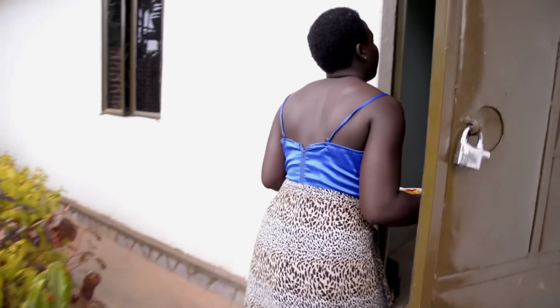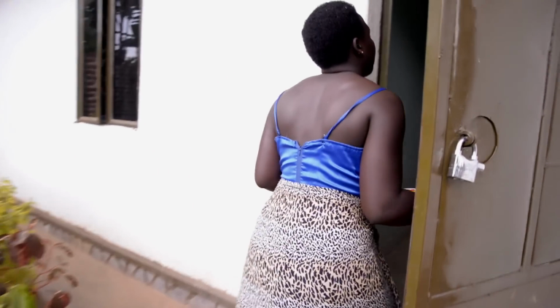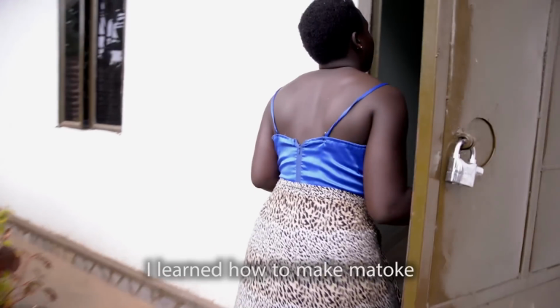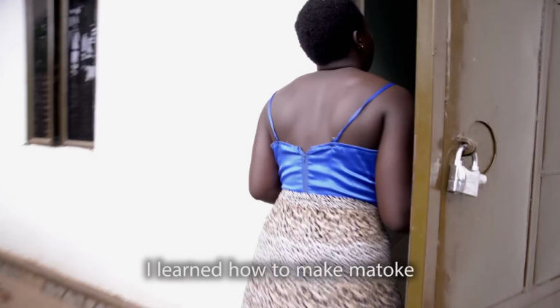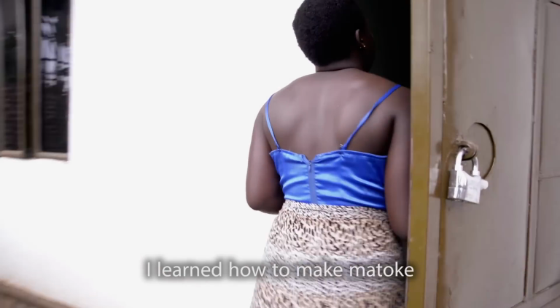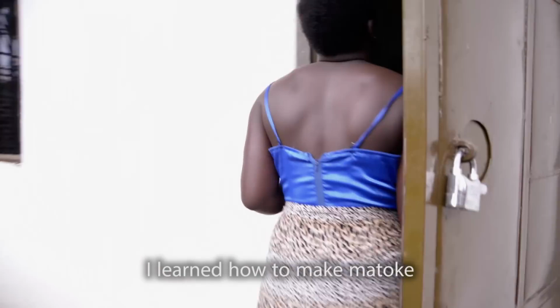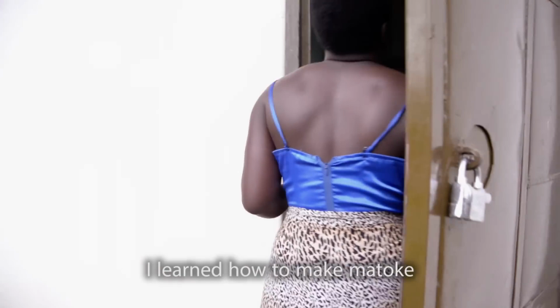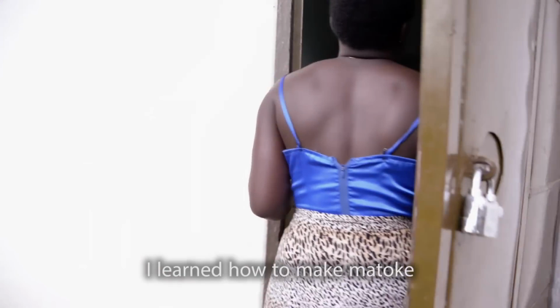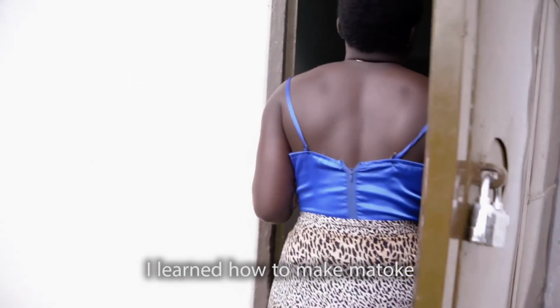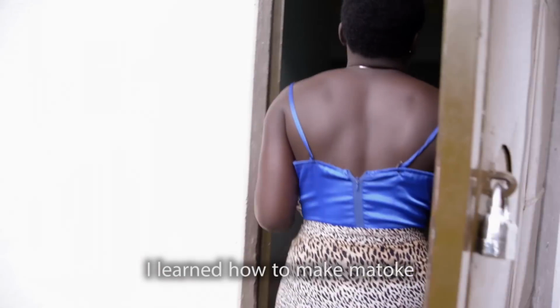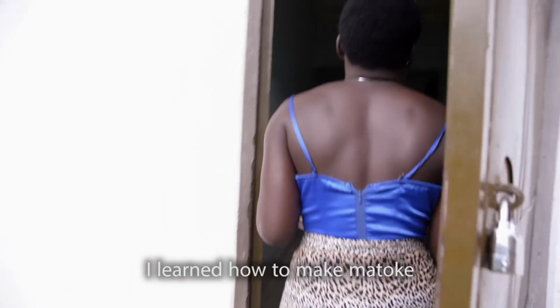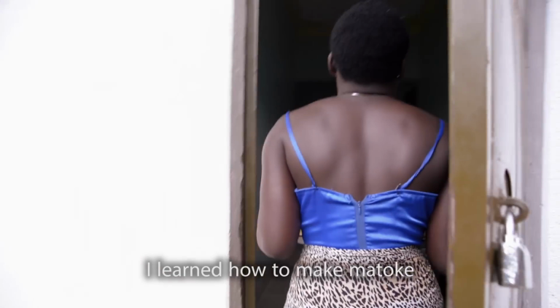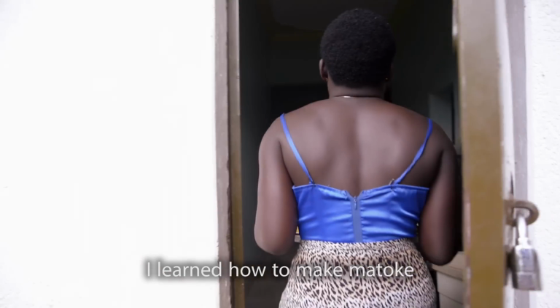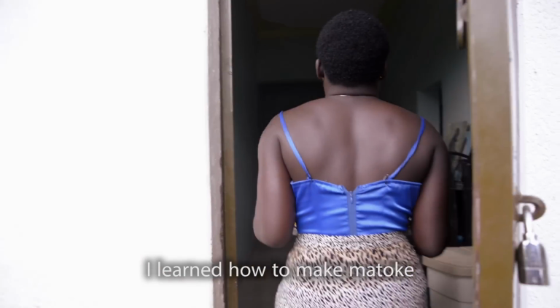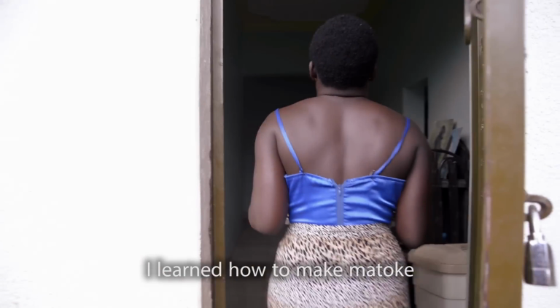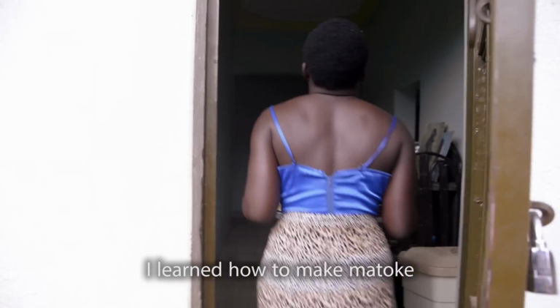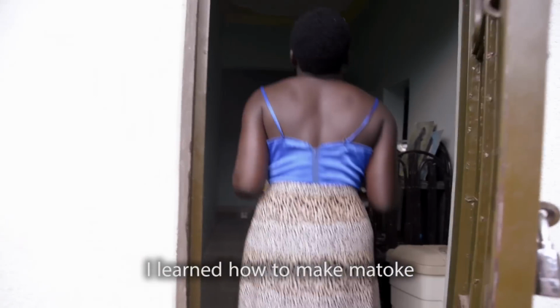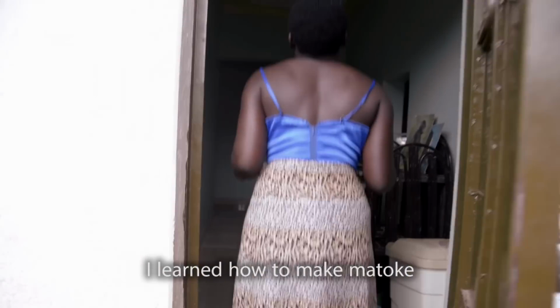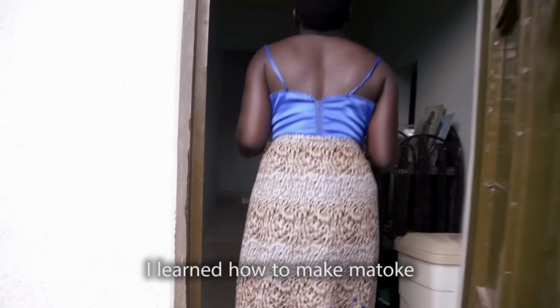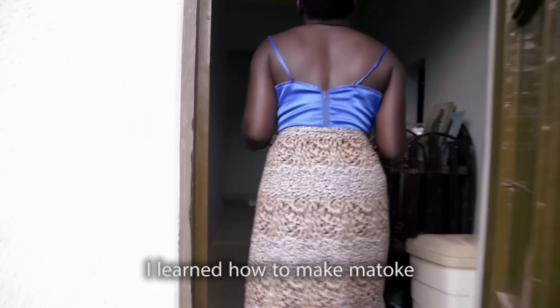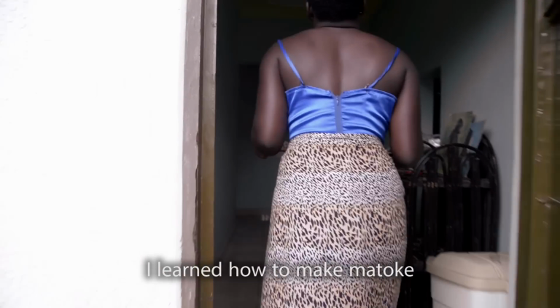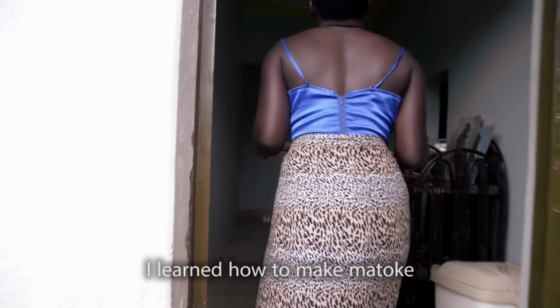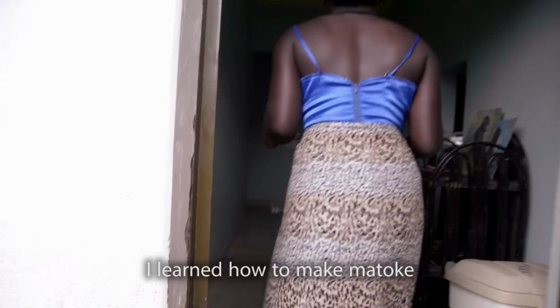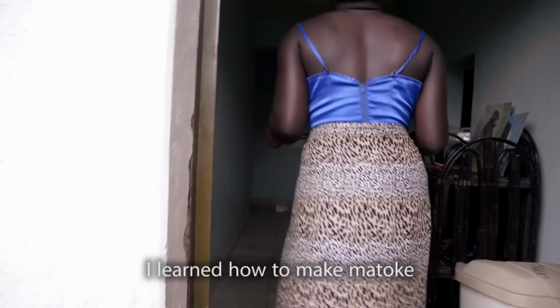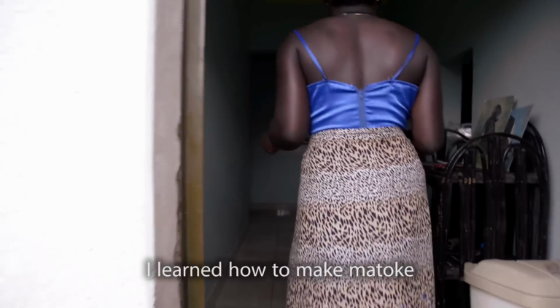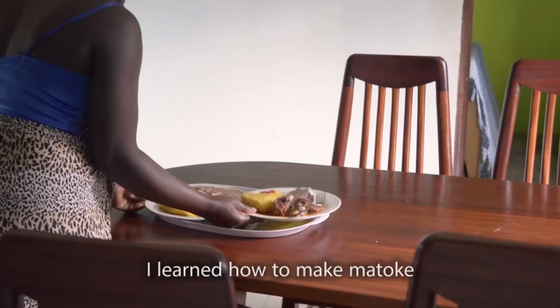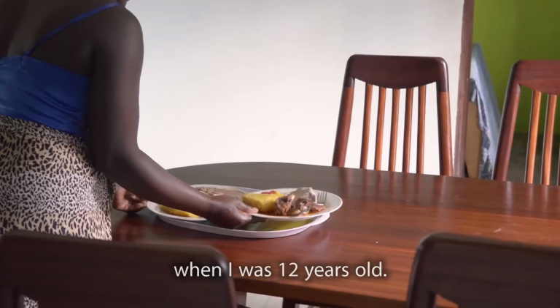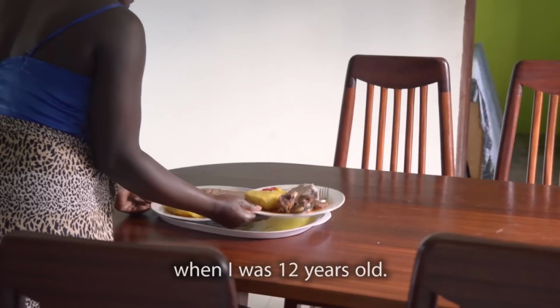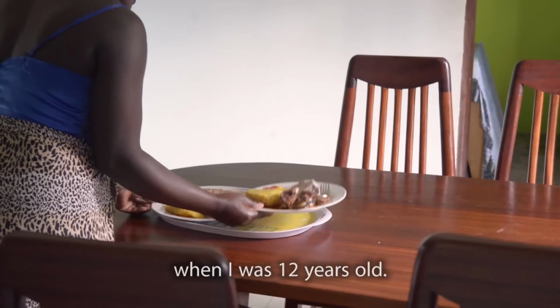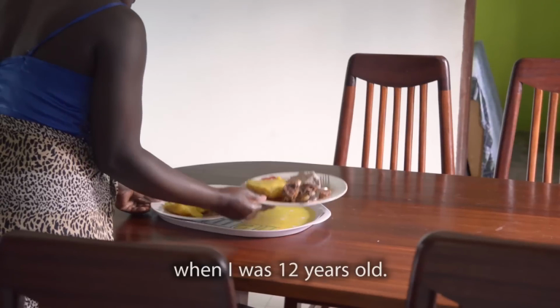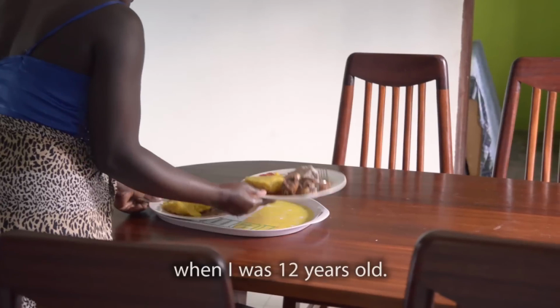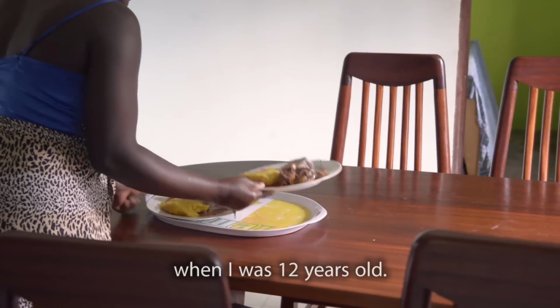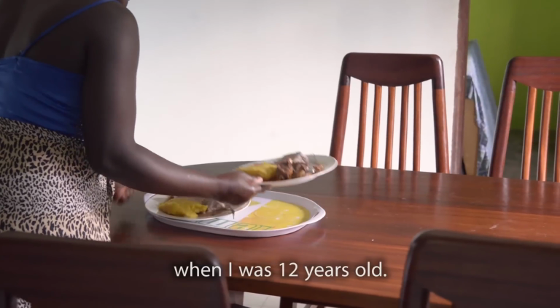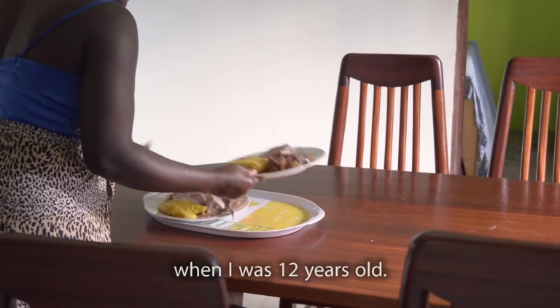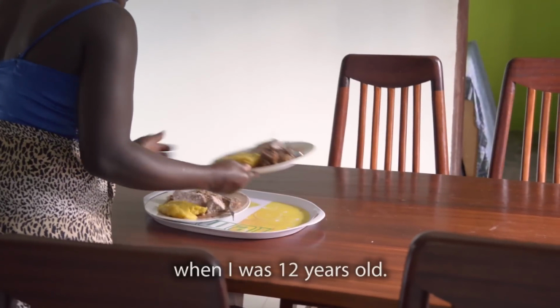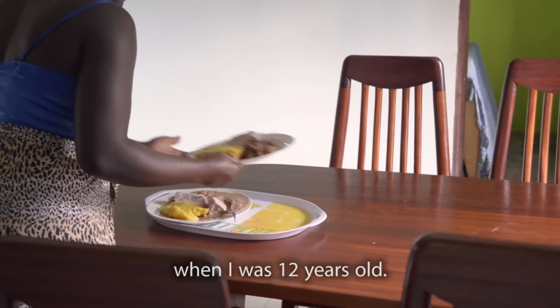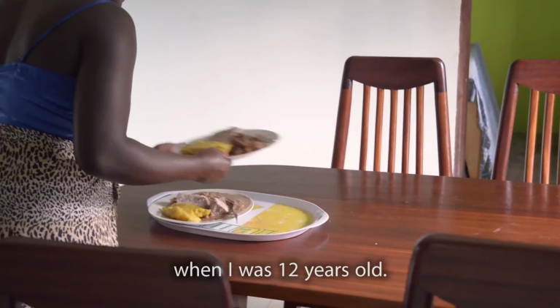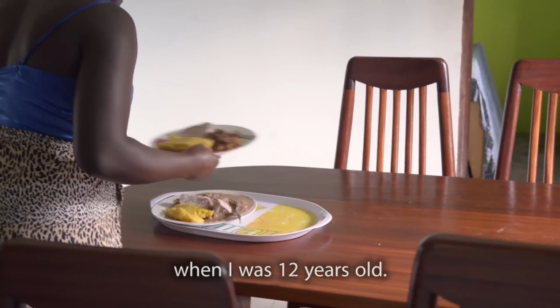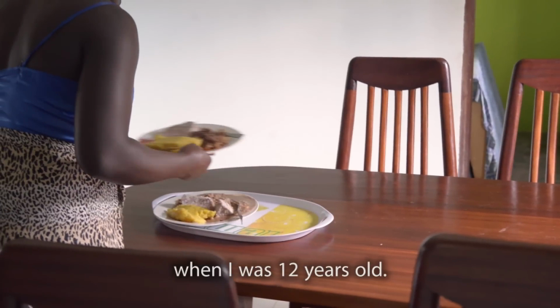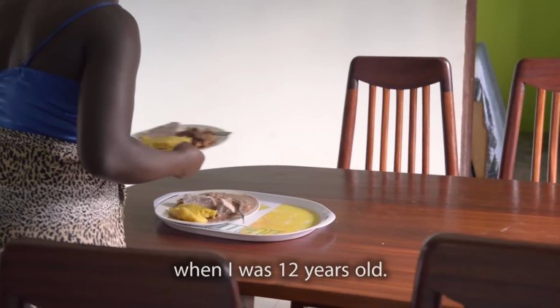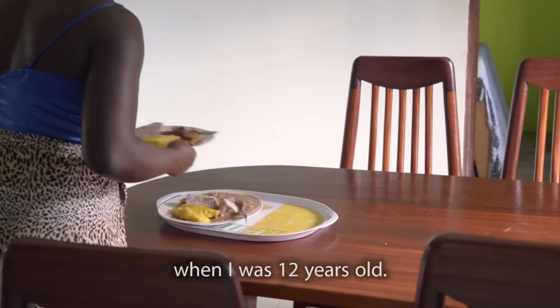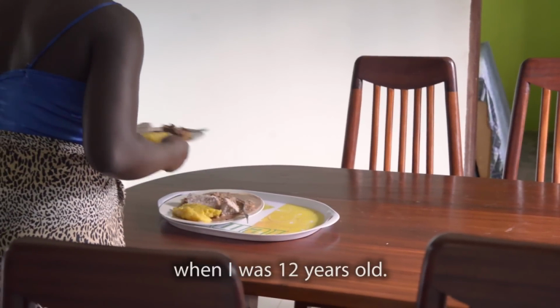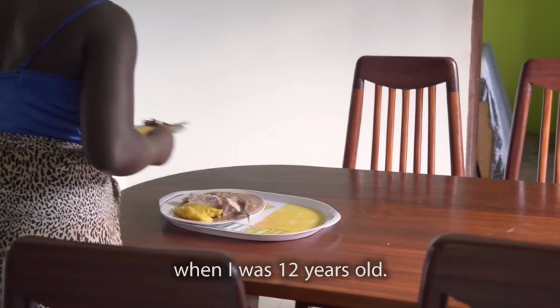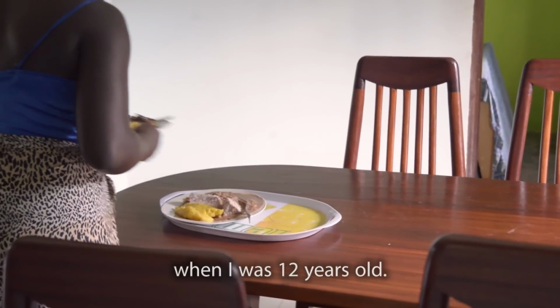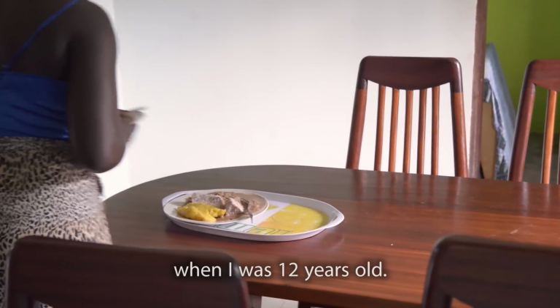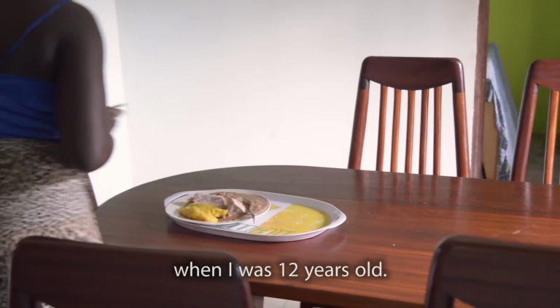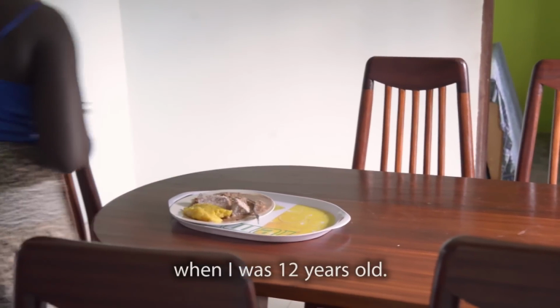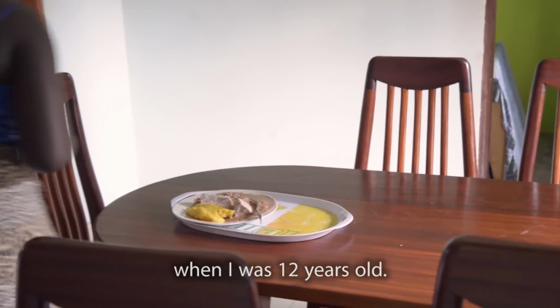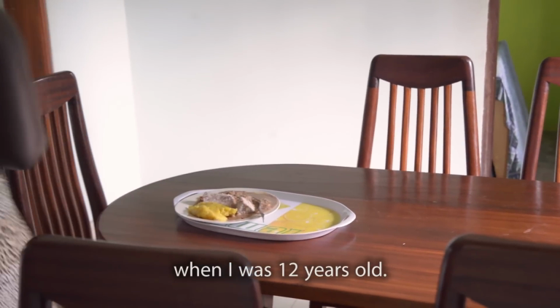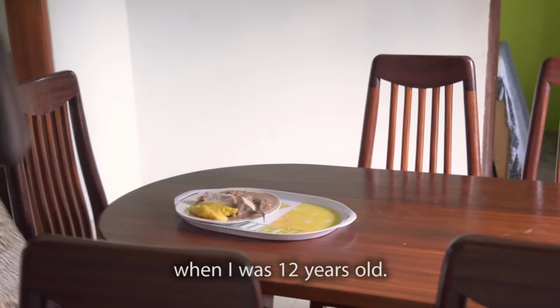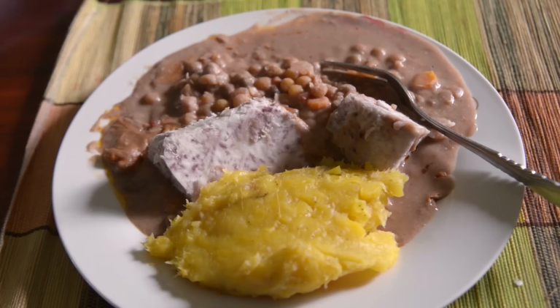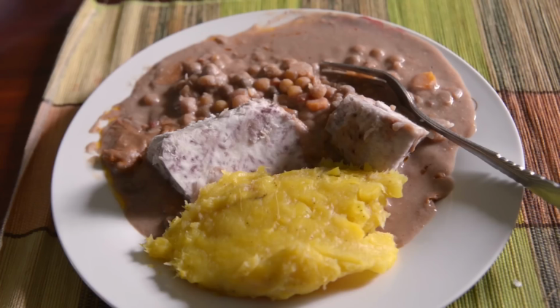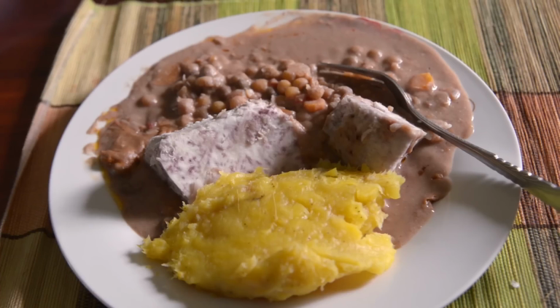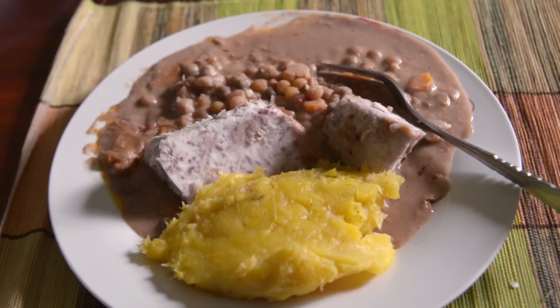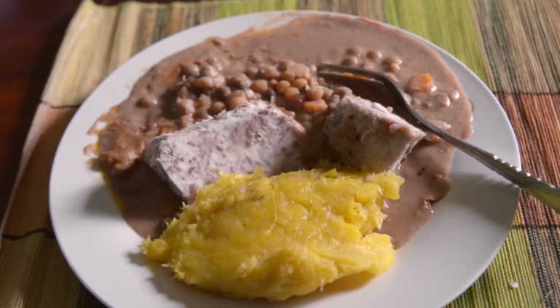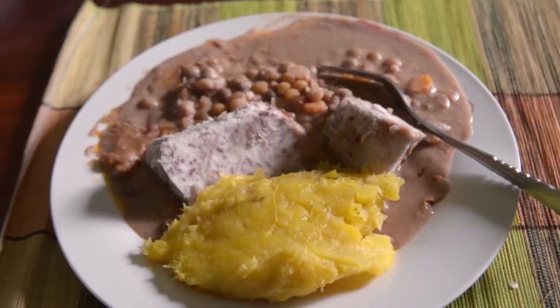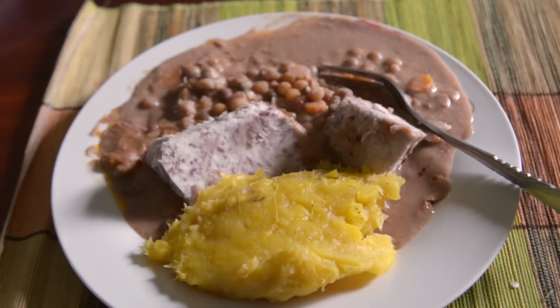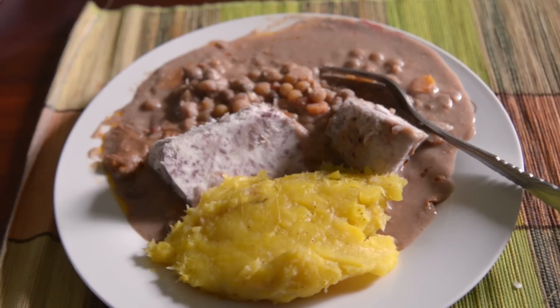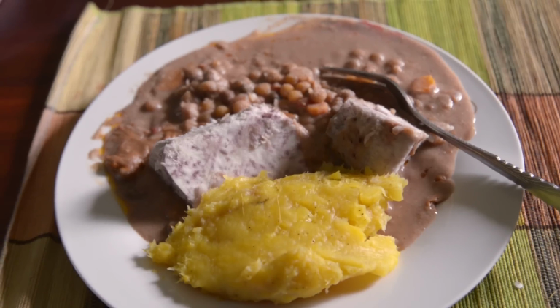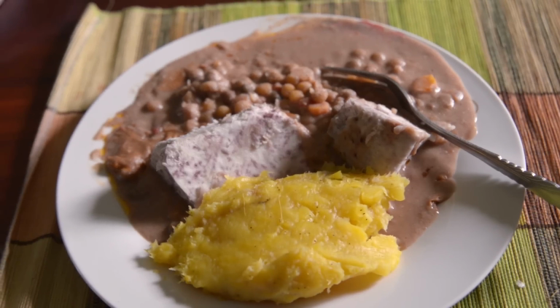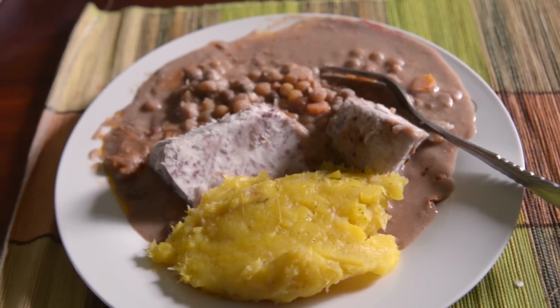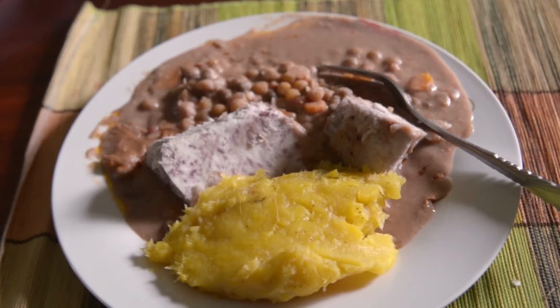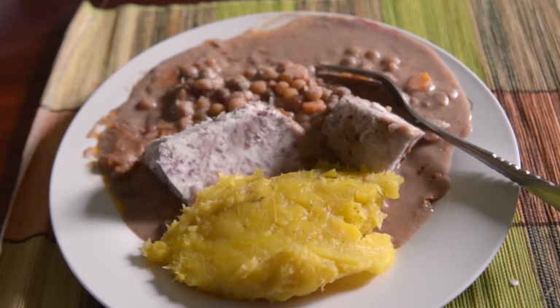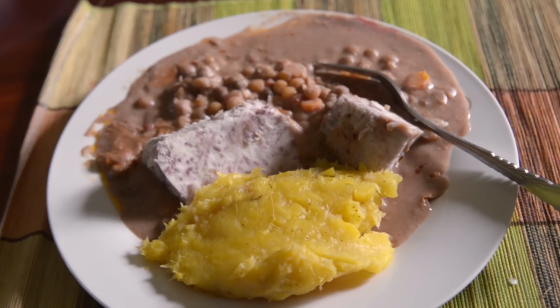I learned how to make matoke when I was 12 years old.